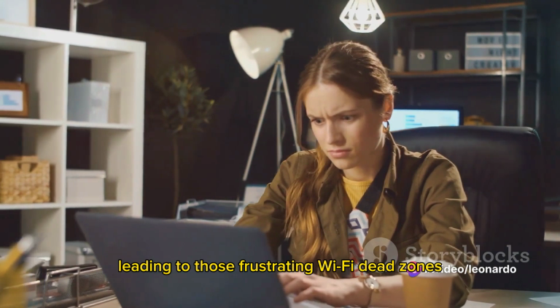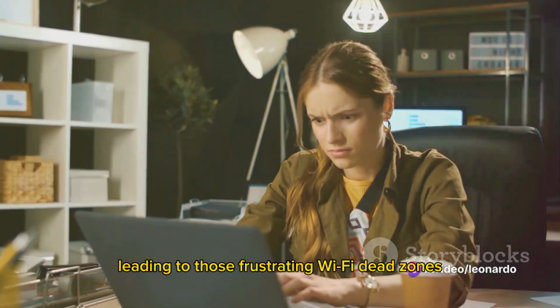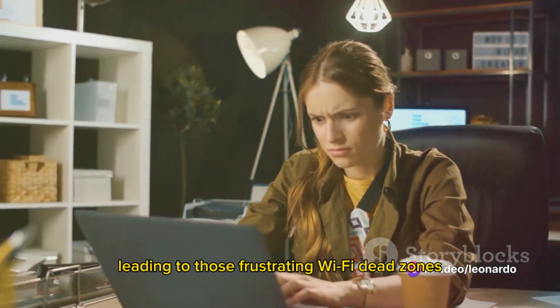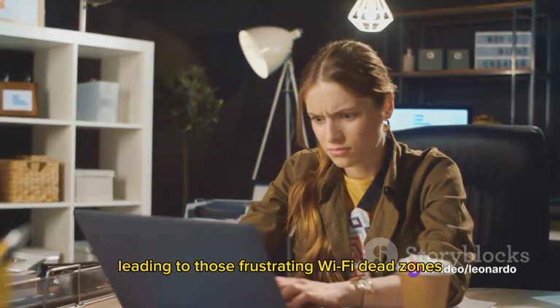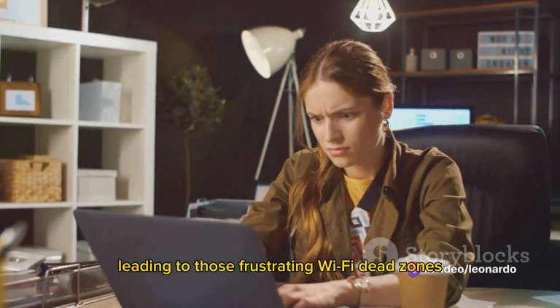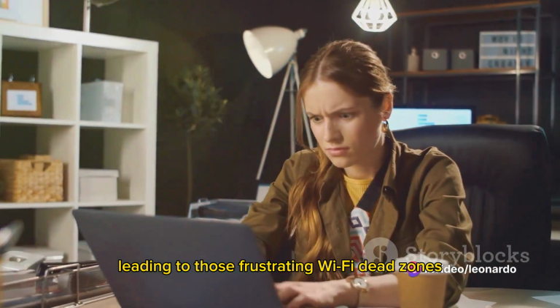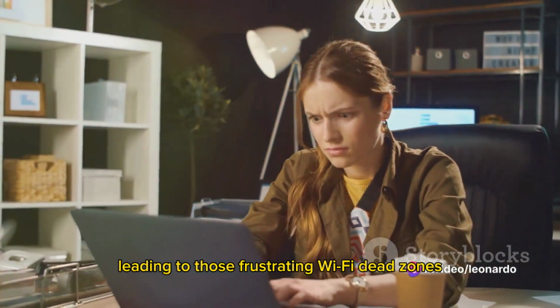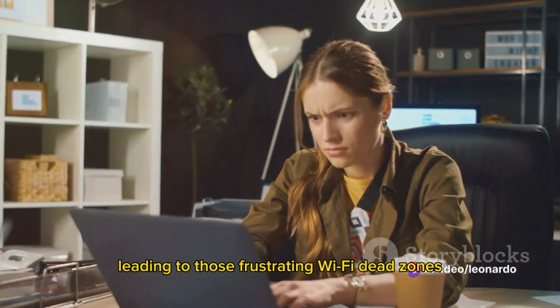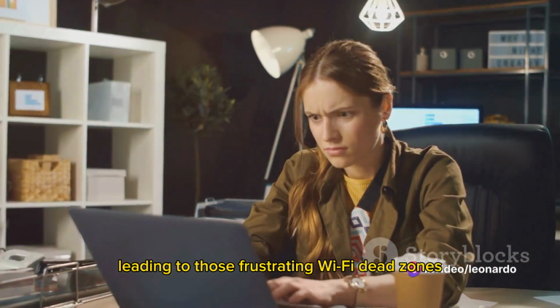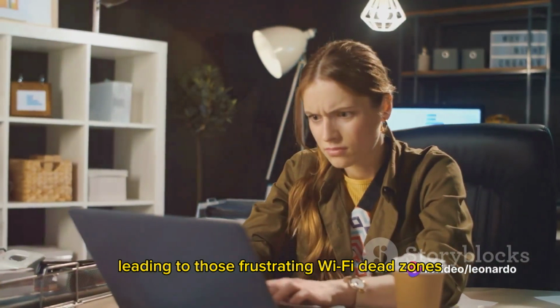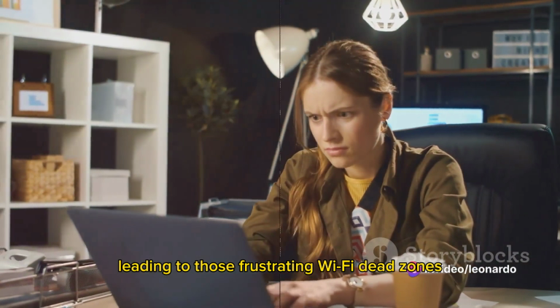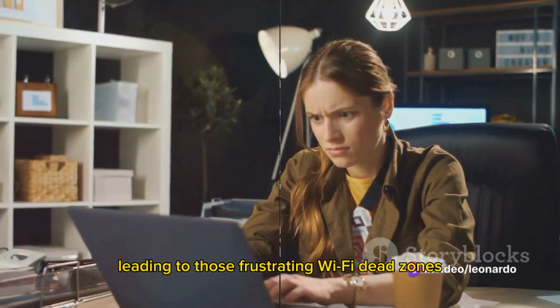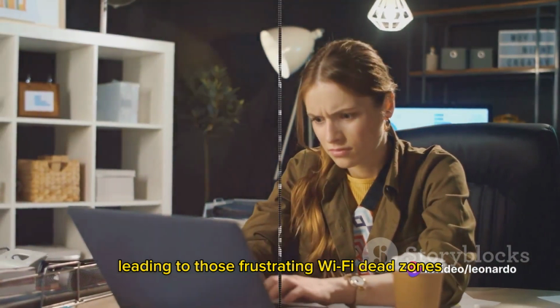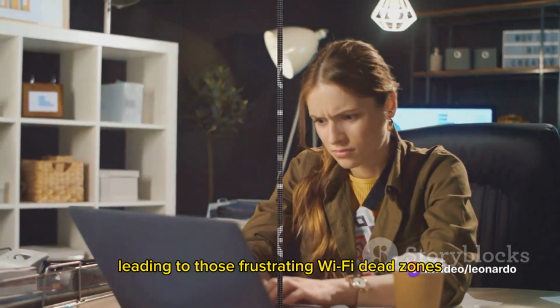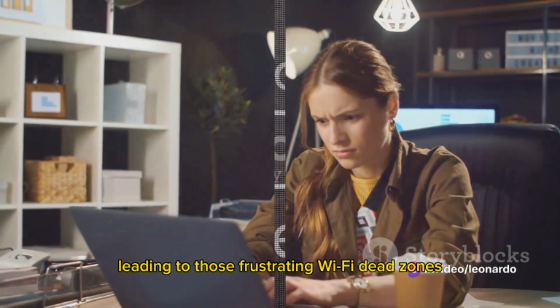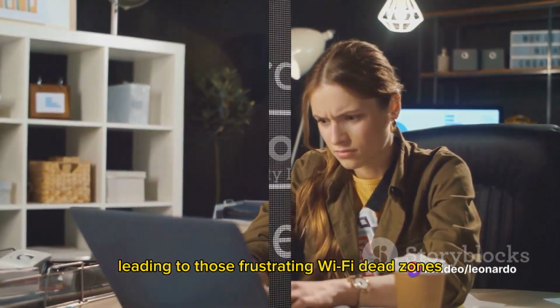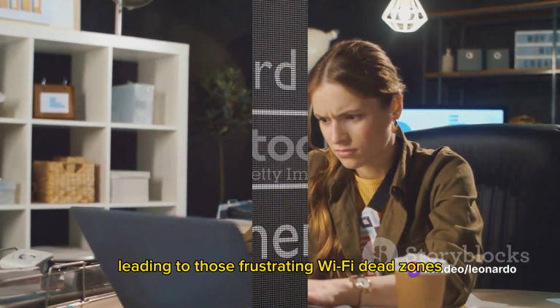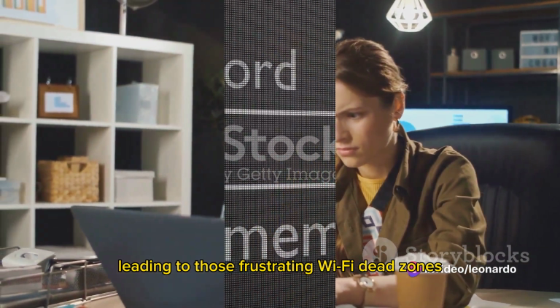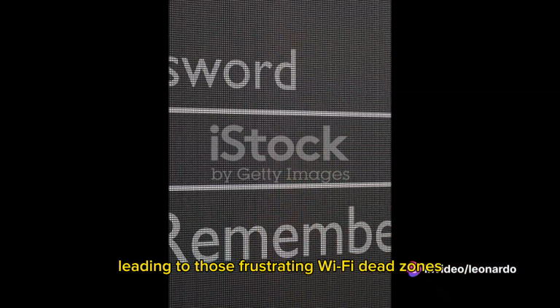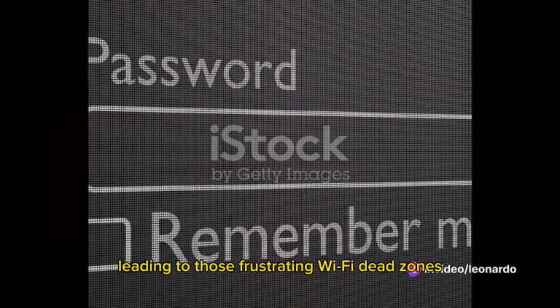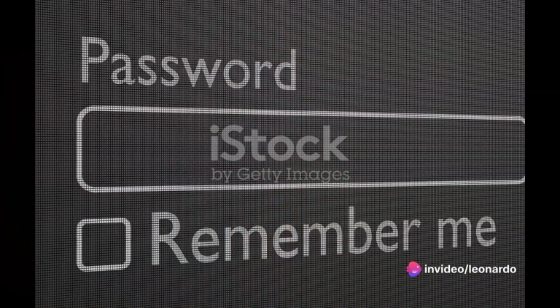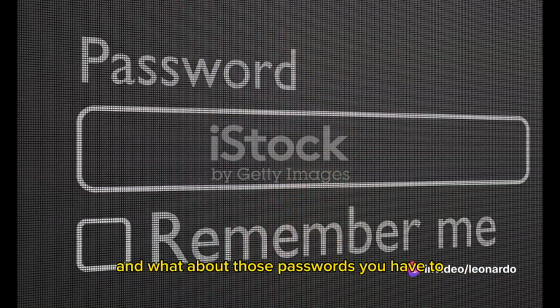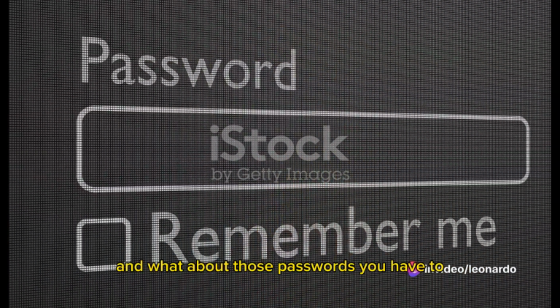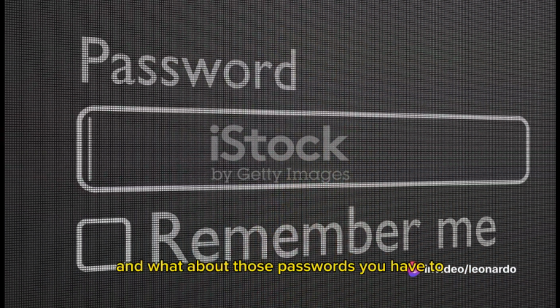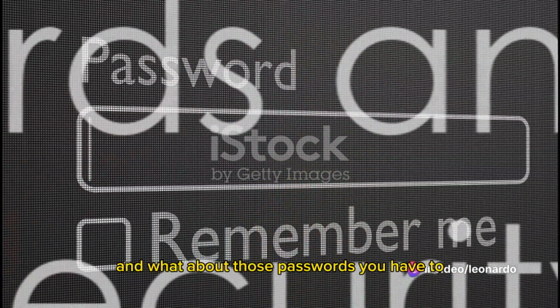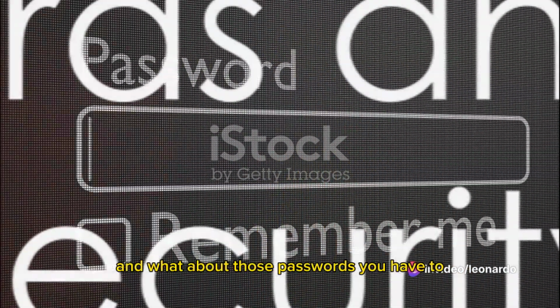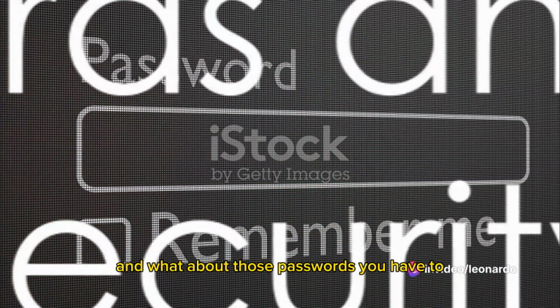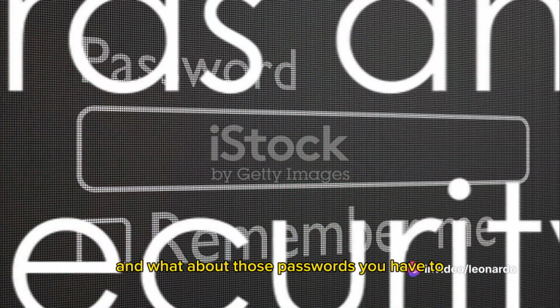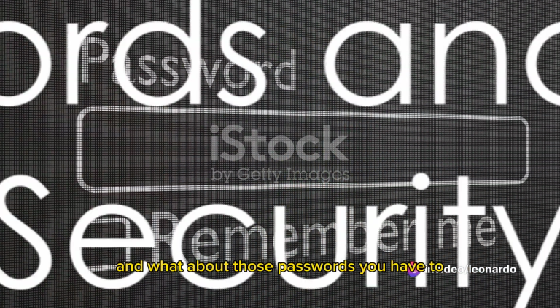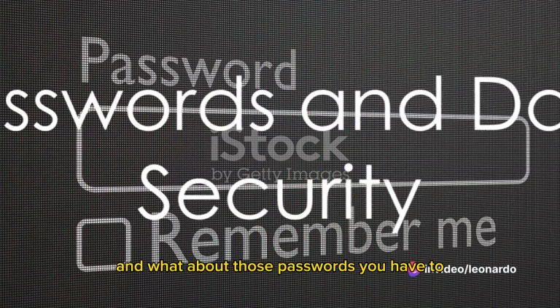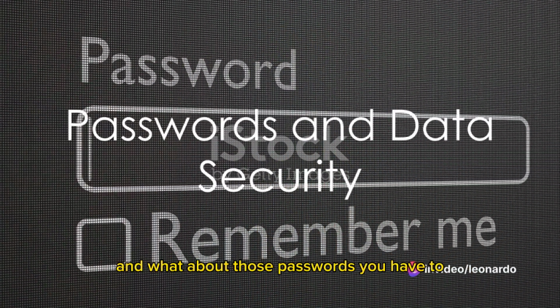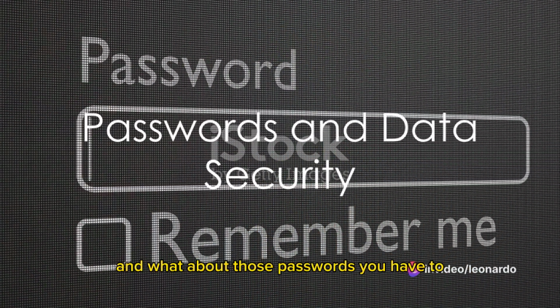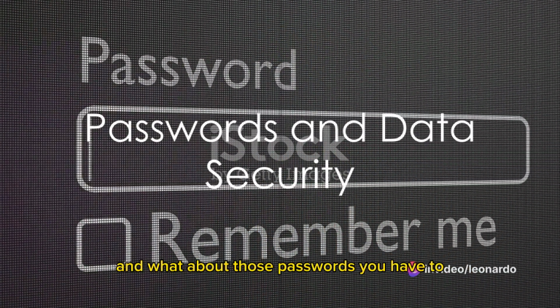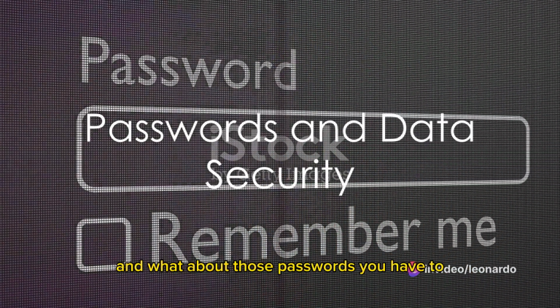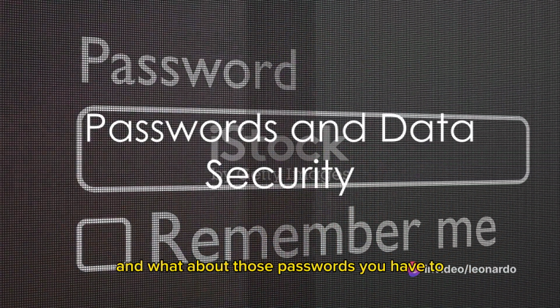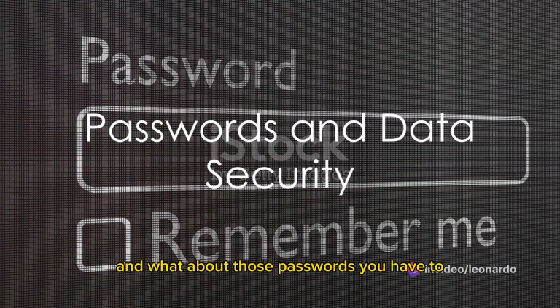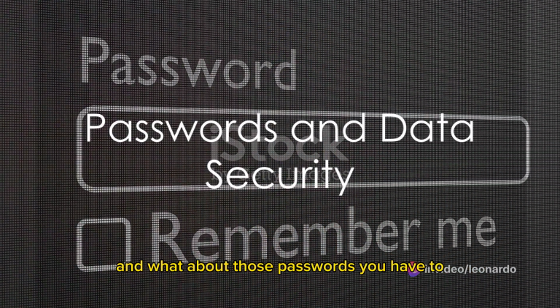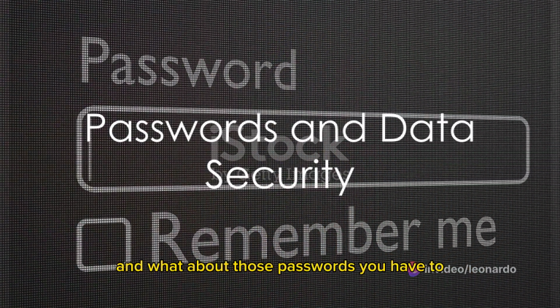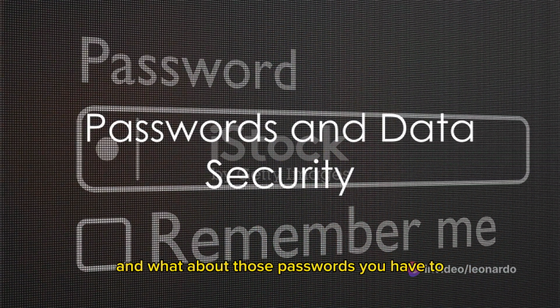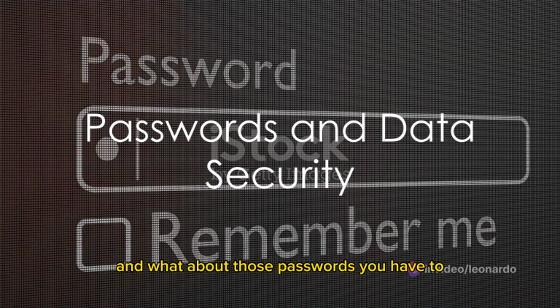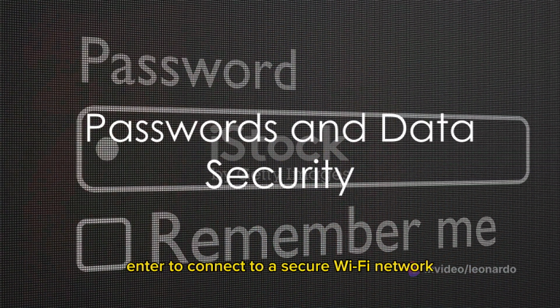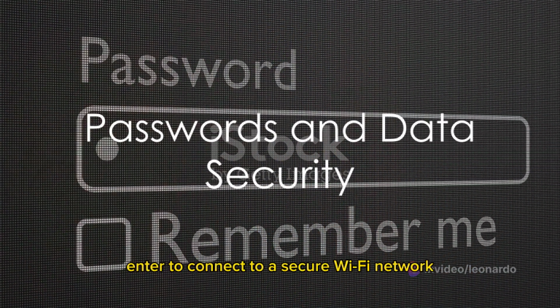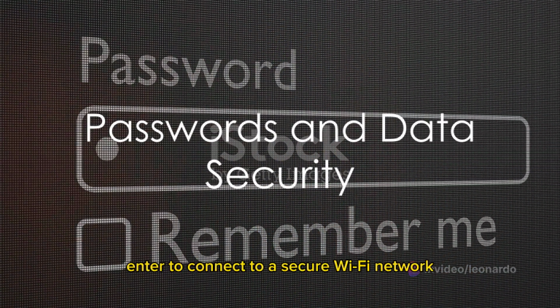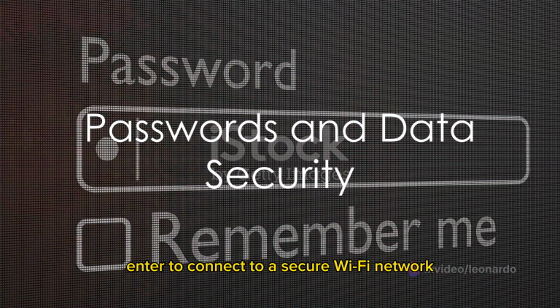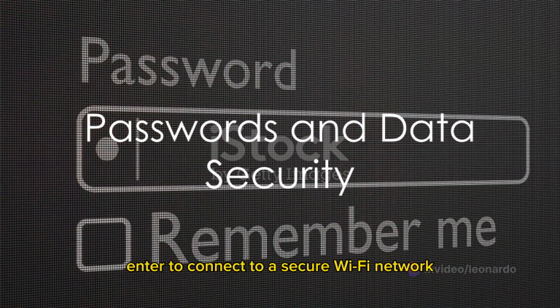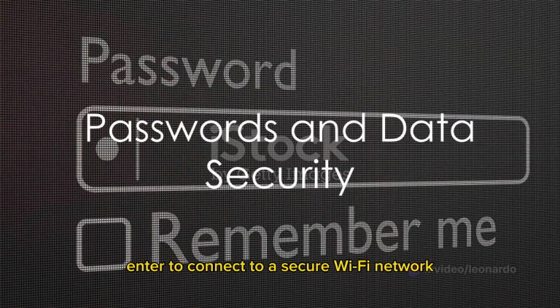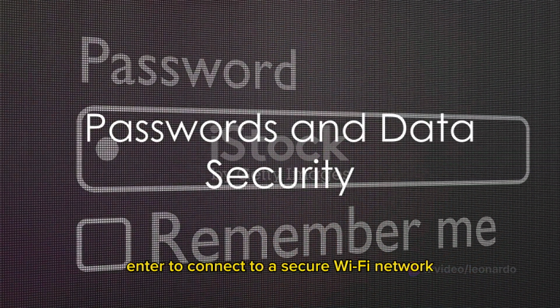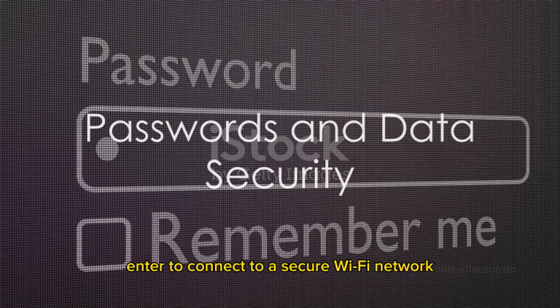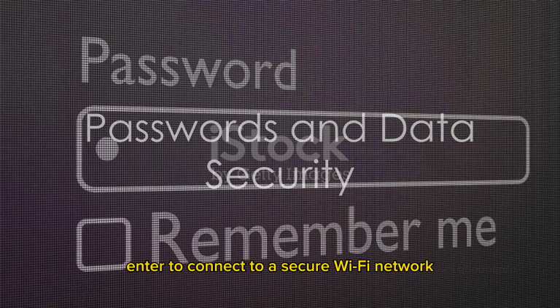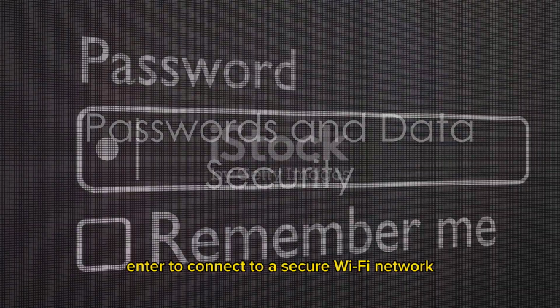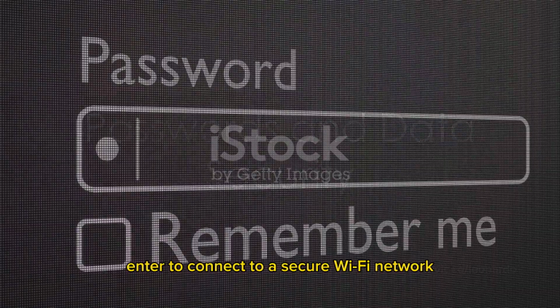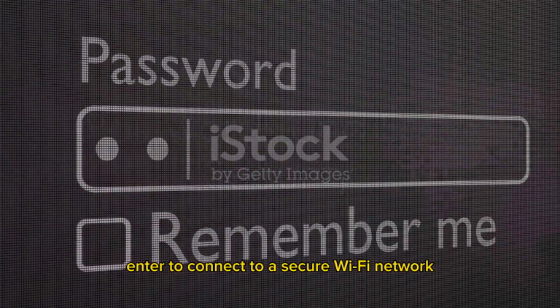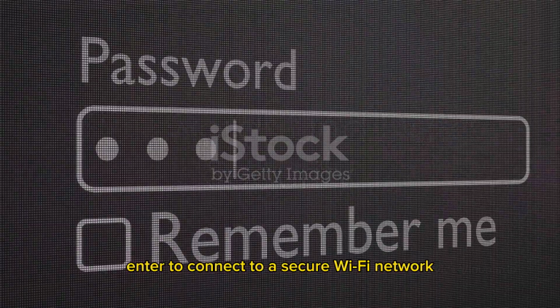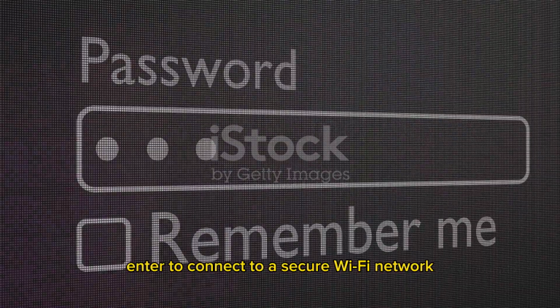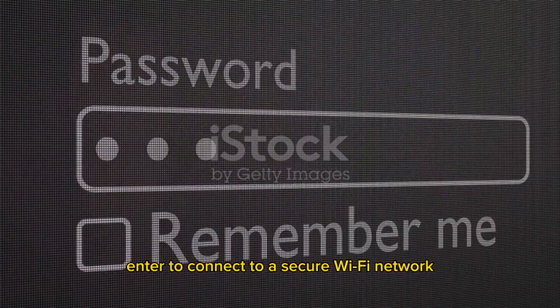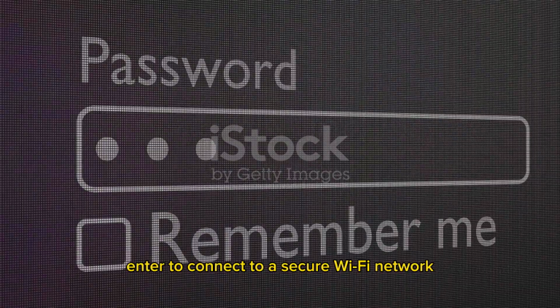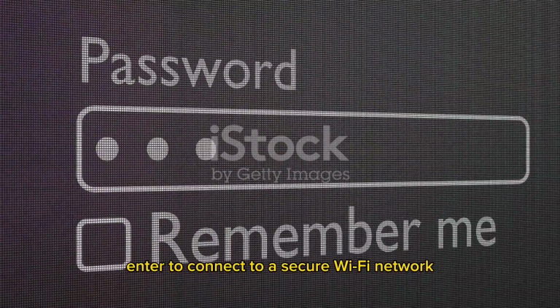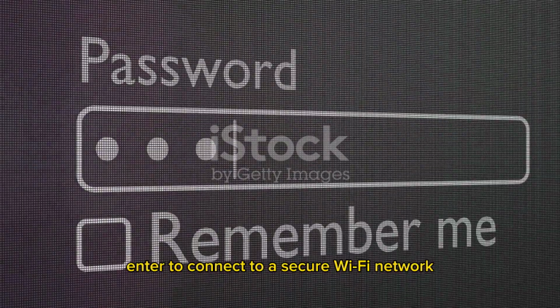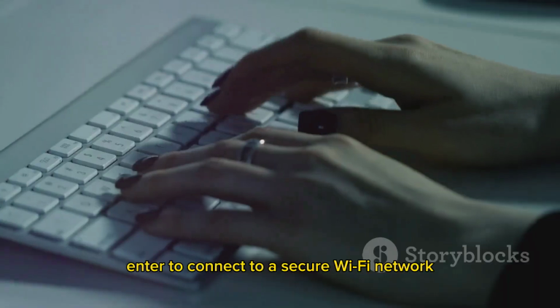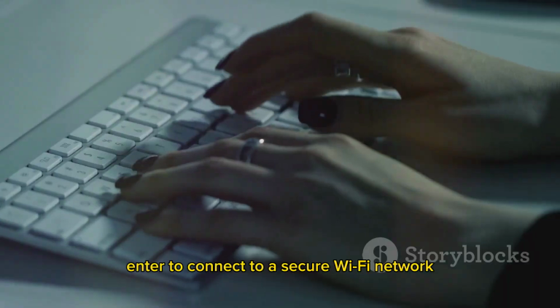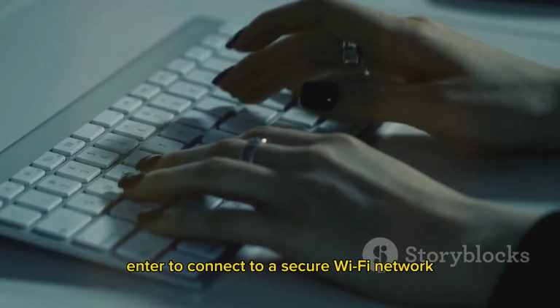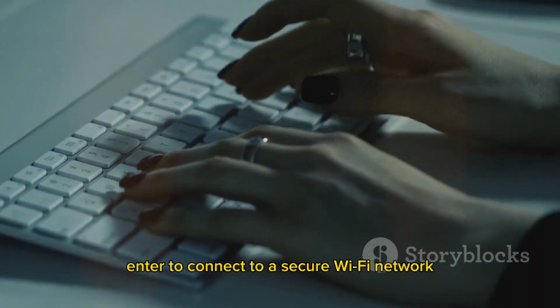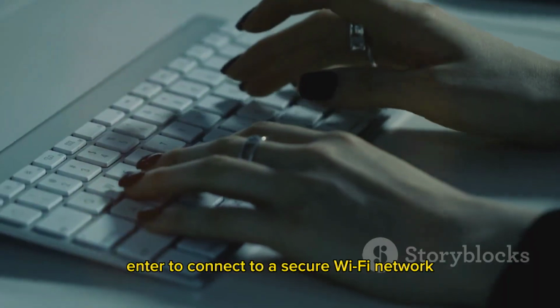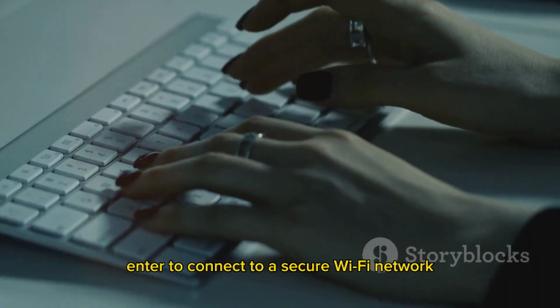Walls, floors, and even other electronics can interfere with these signals, leading to those frustrating Wi-Fi dead zones. And what about those passwords you have to enter to connect to a secure Wi-Fi network?